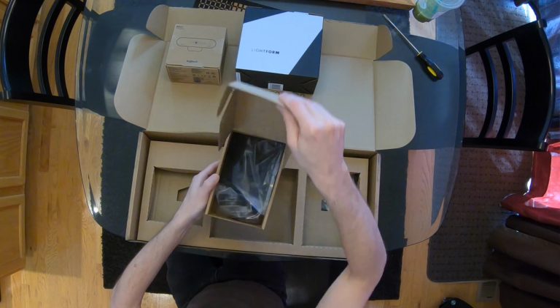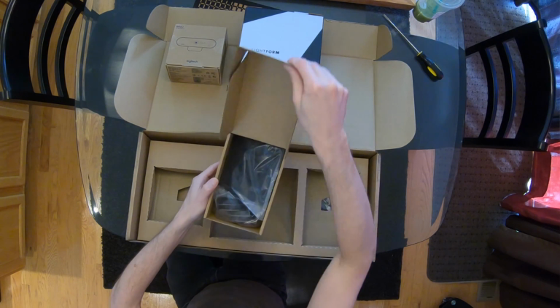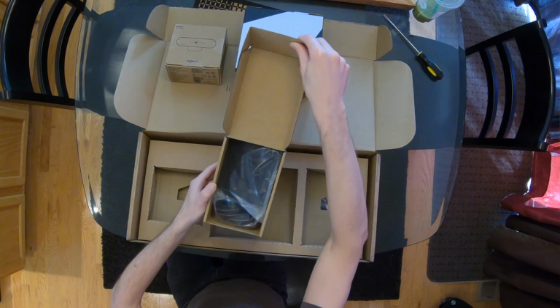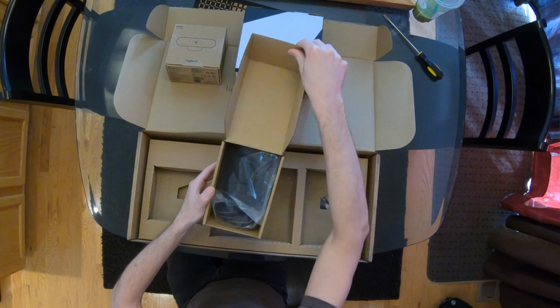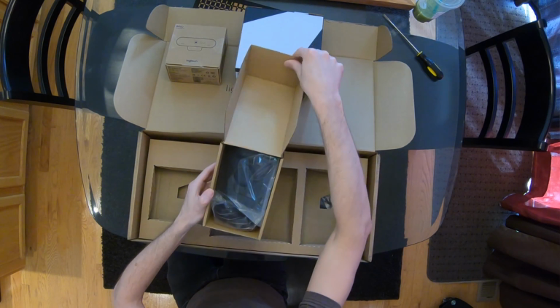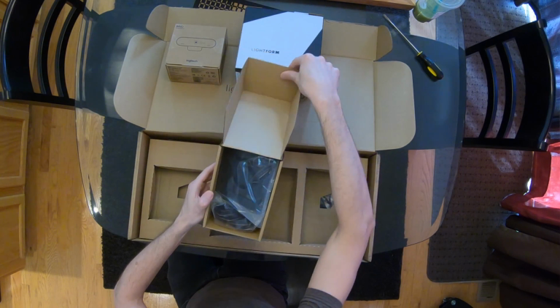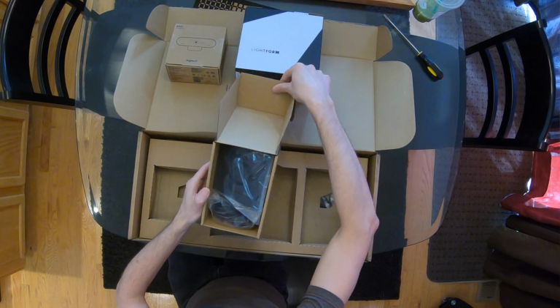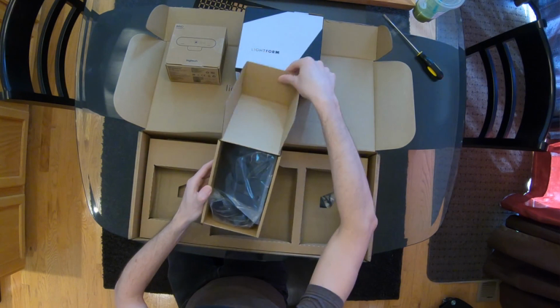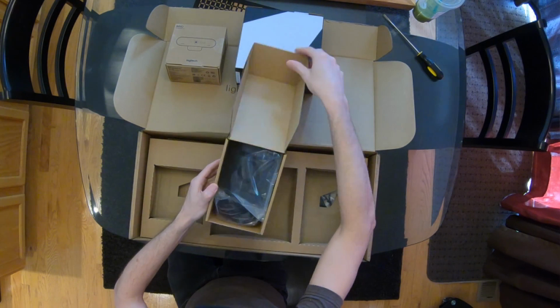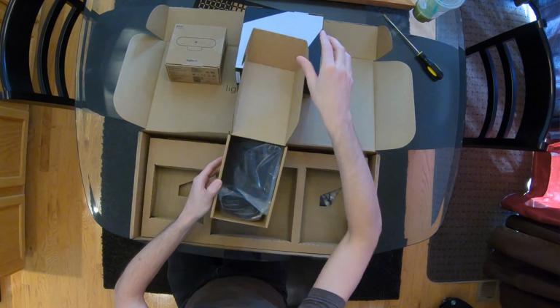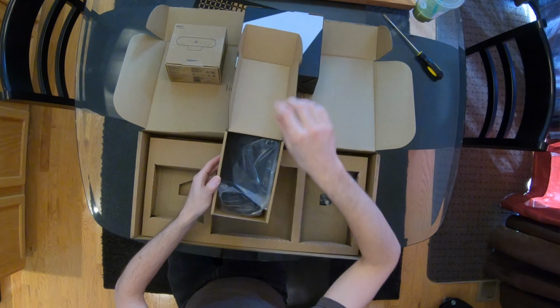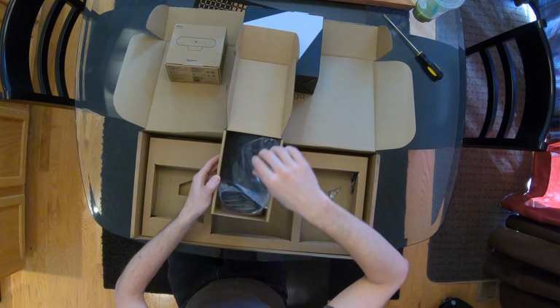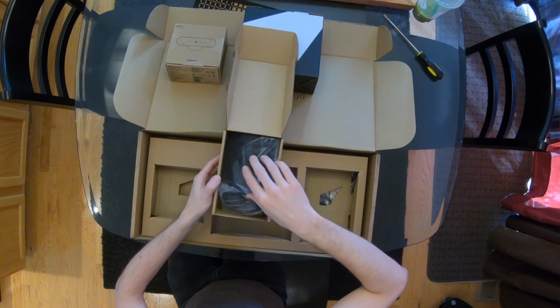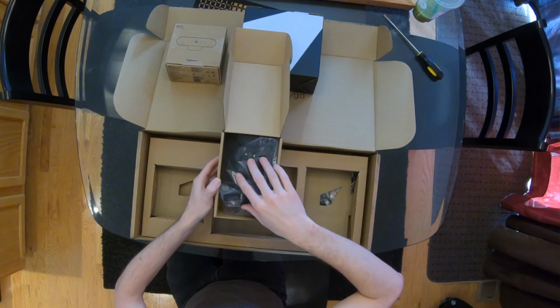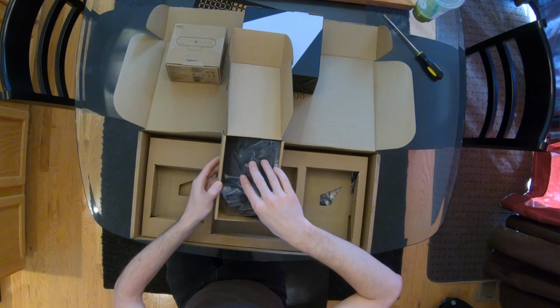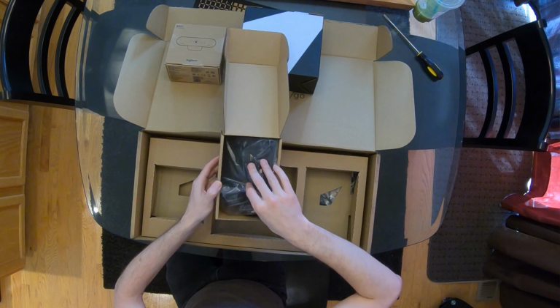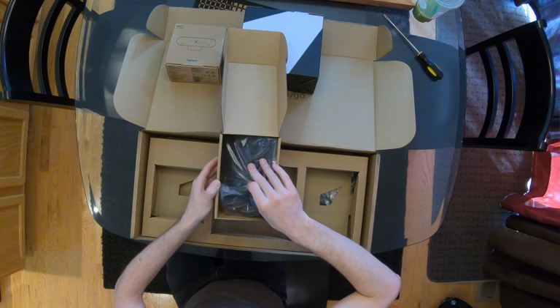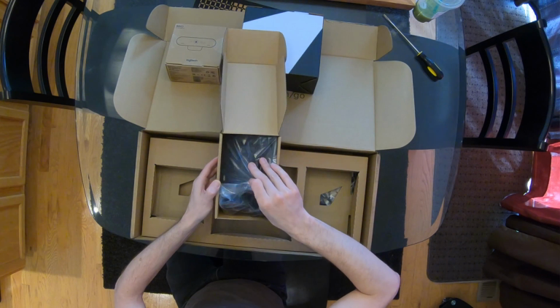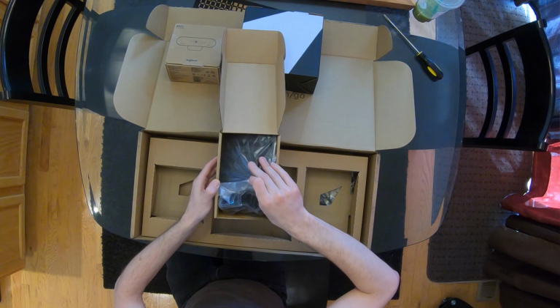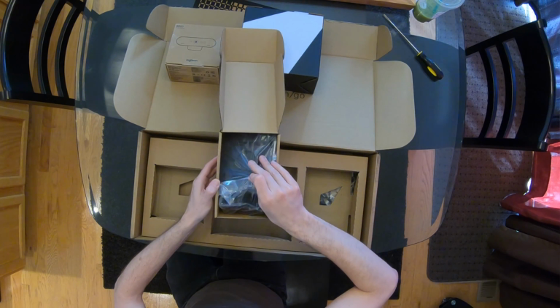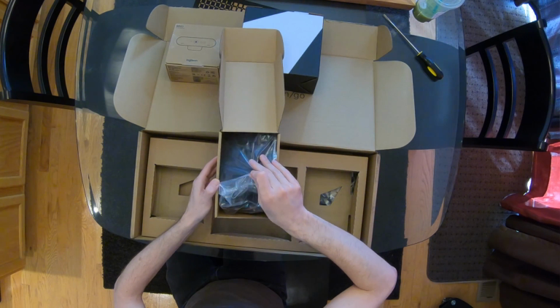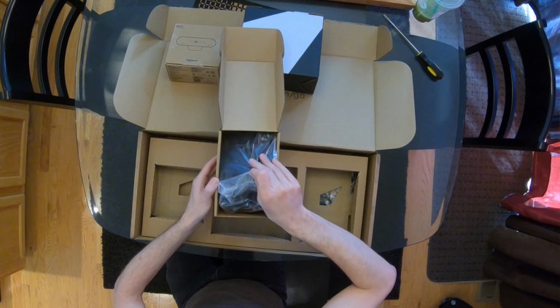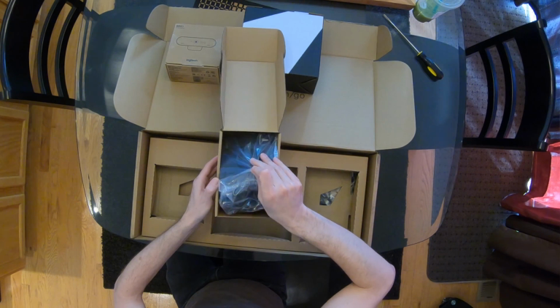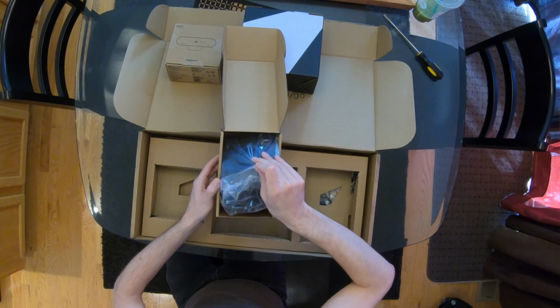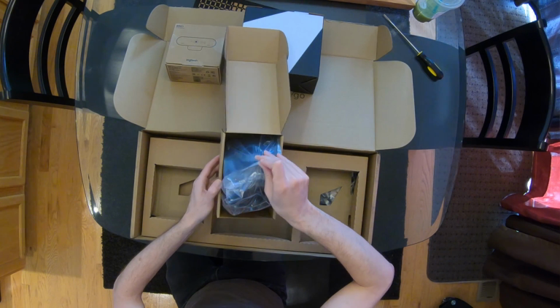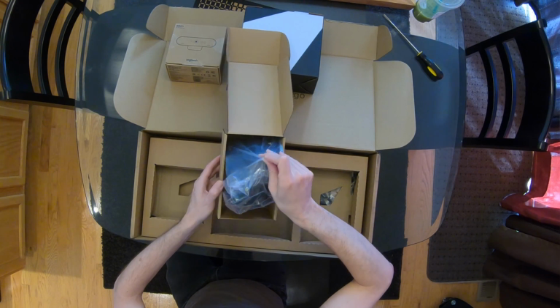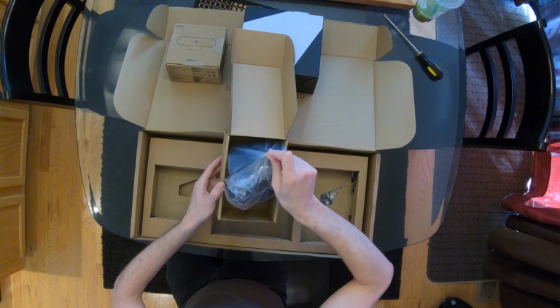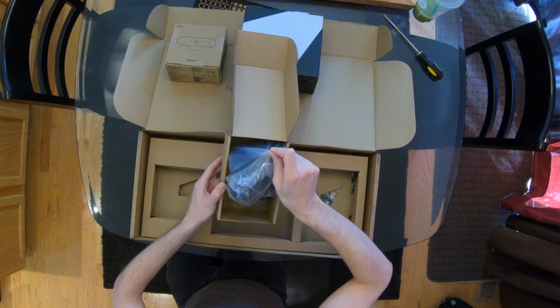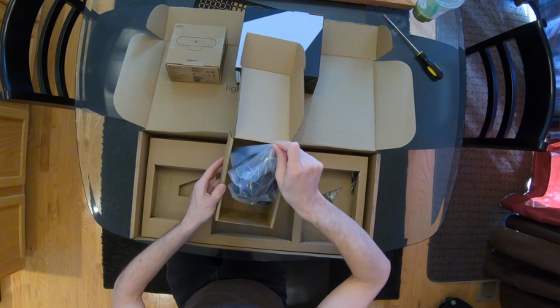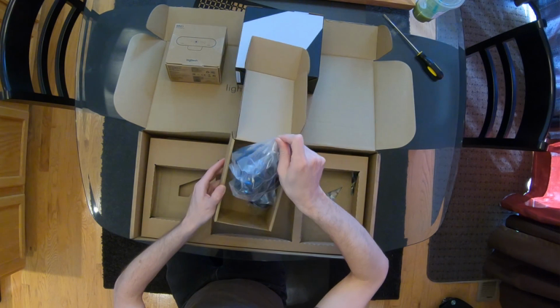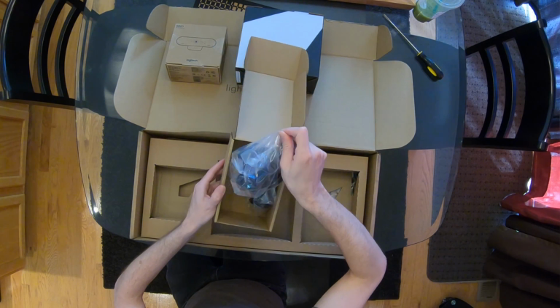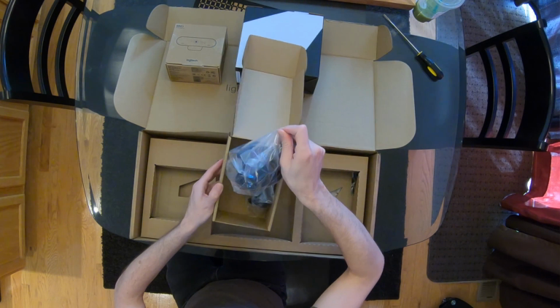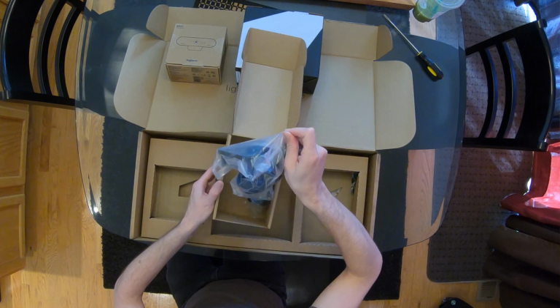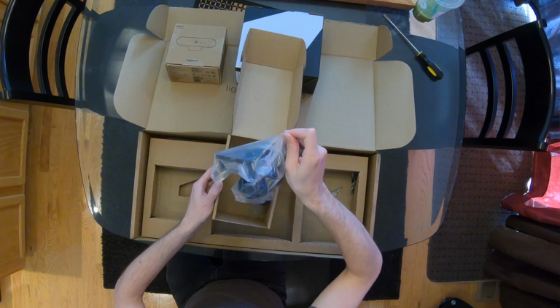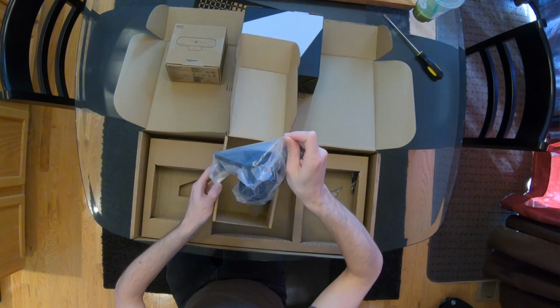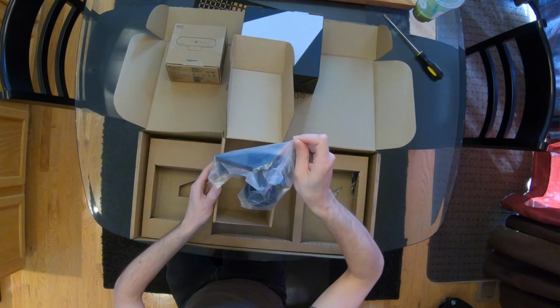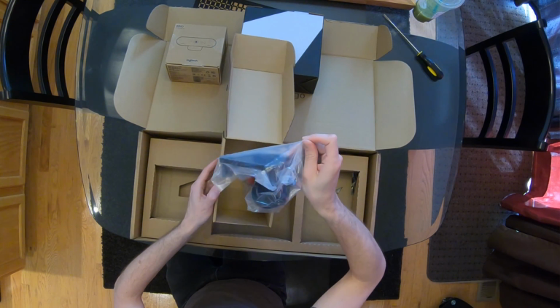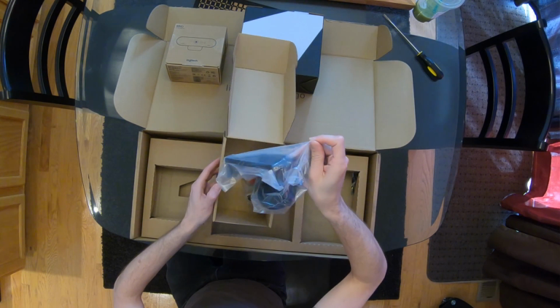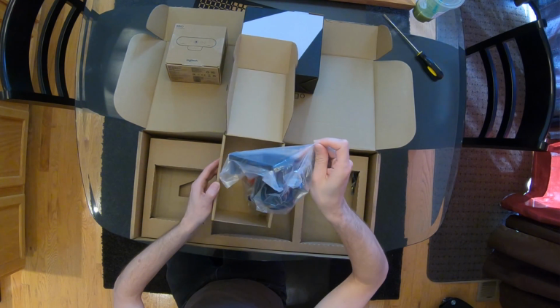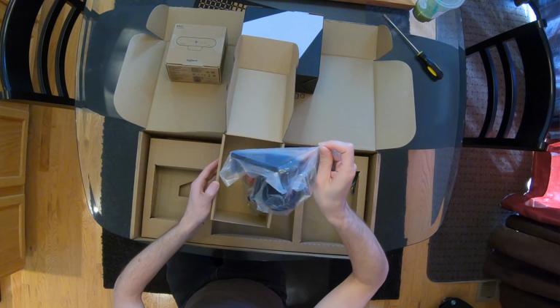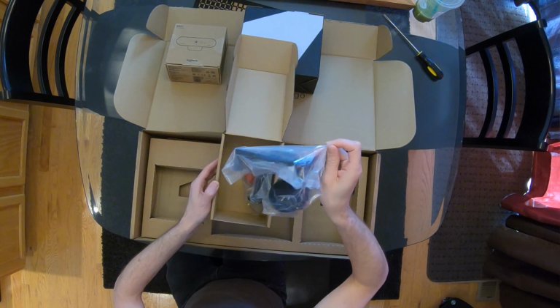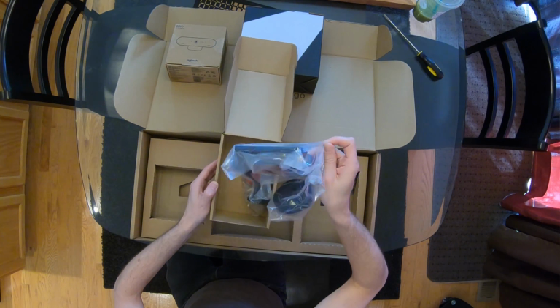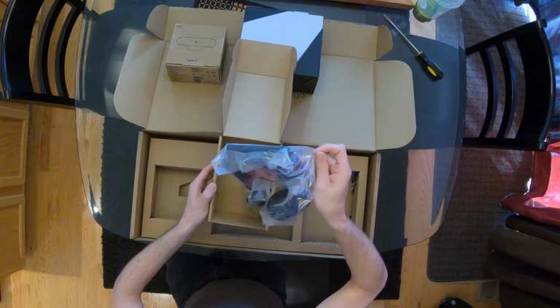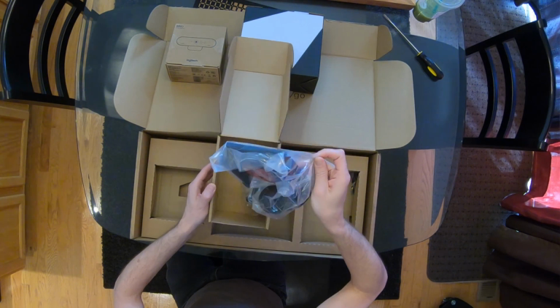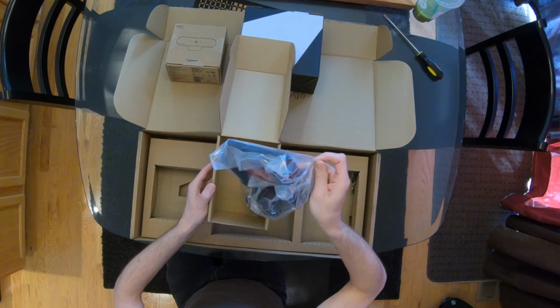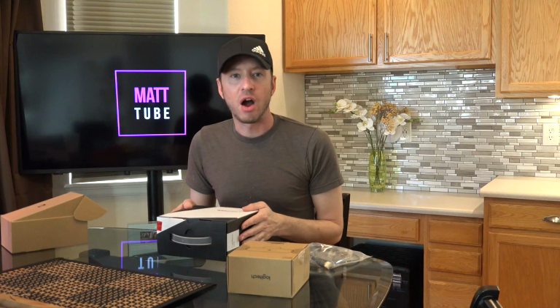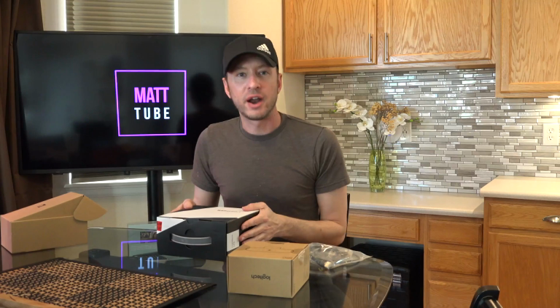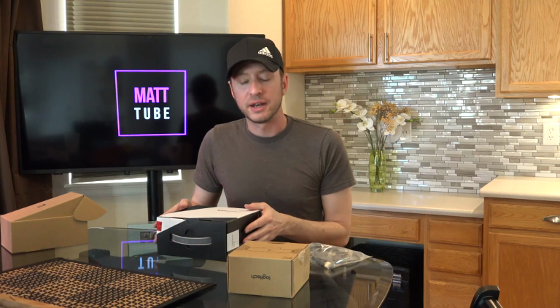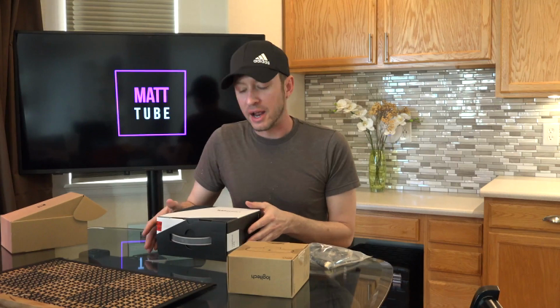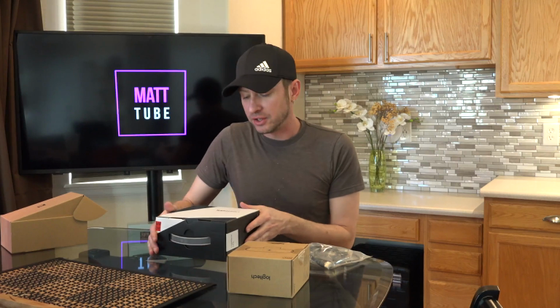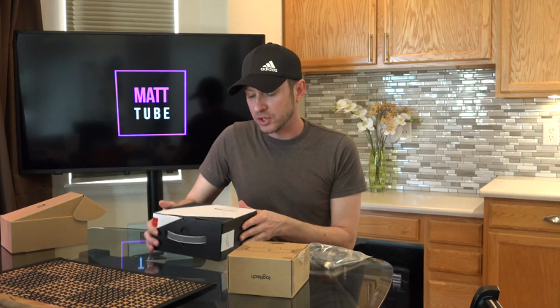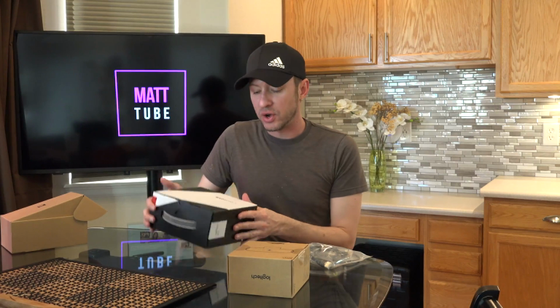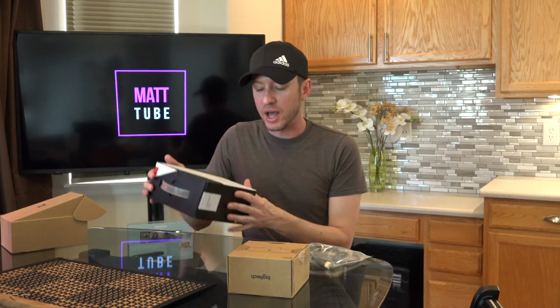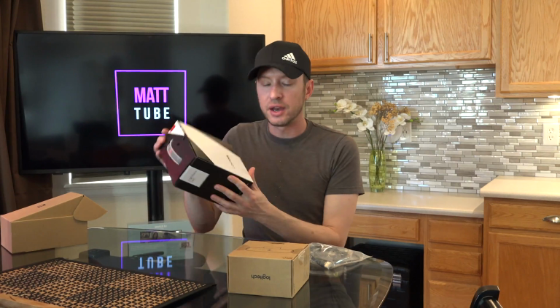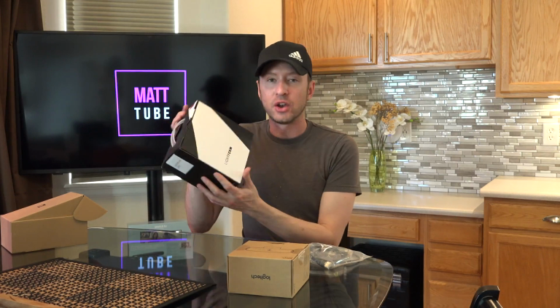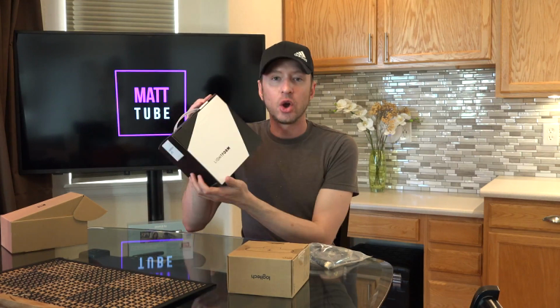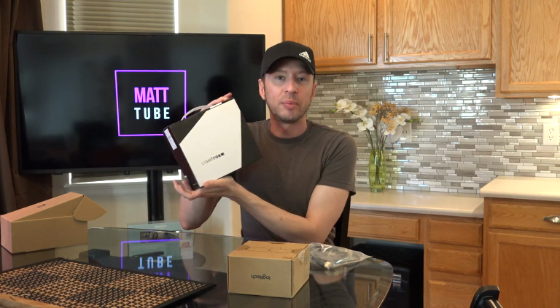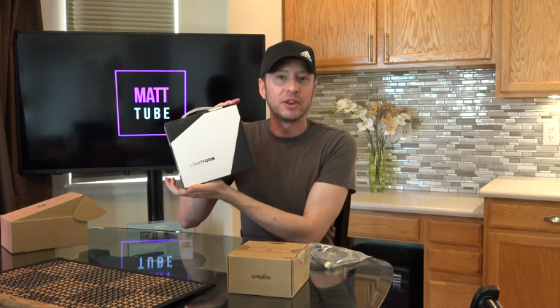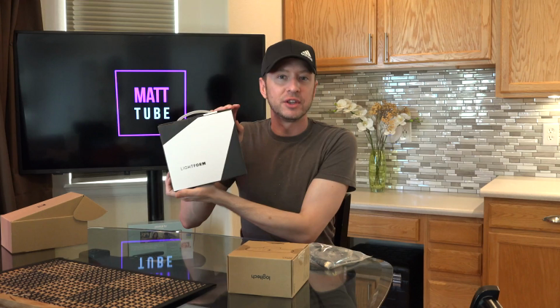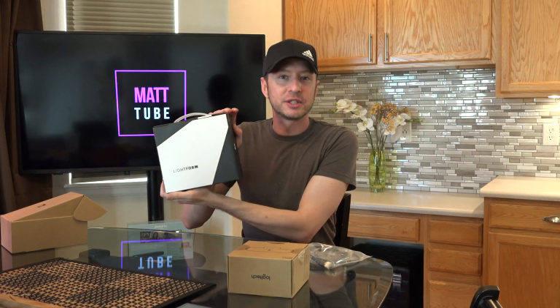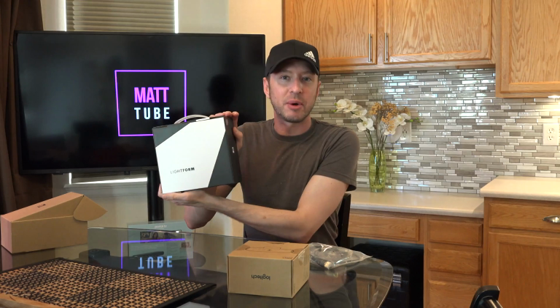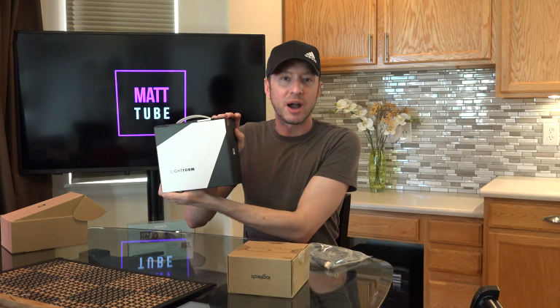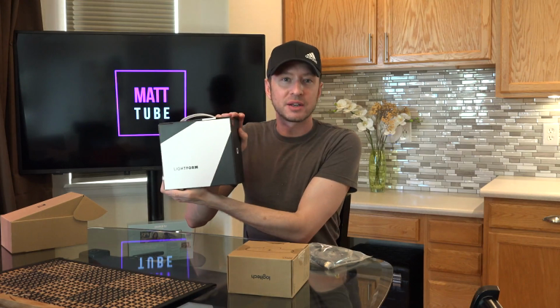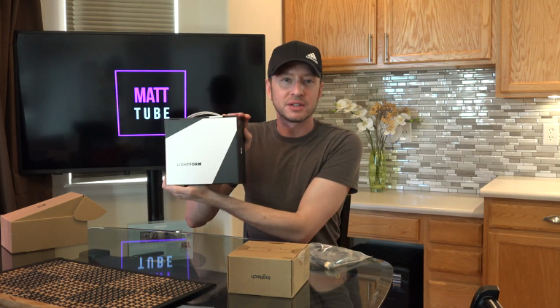This box just appears to have some mounting hardware for the devices that have come with it. All right, now let's go ahead and open this box.